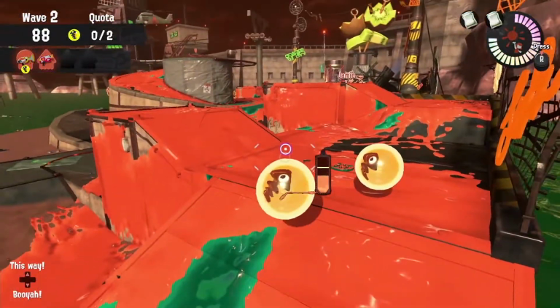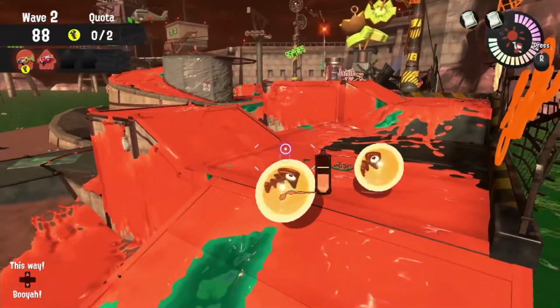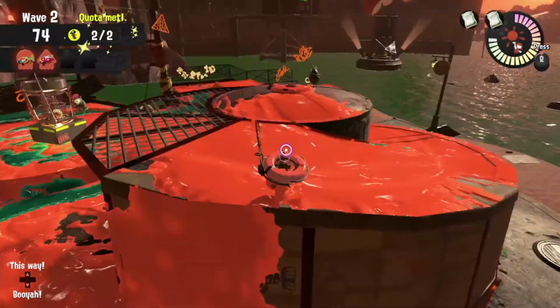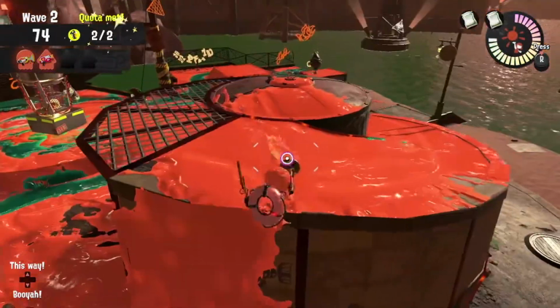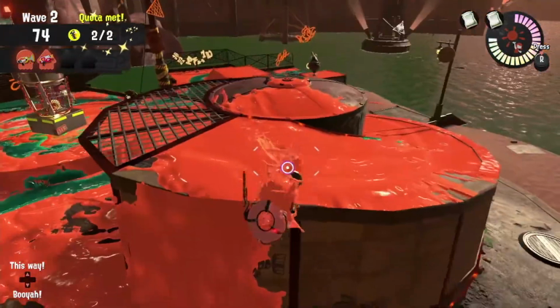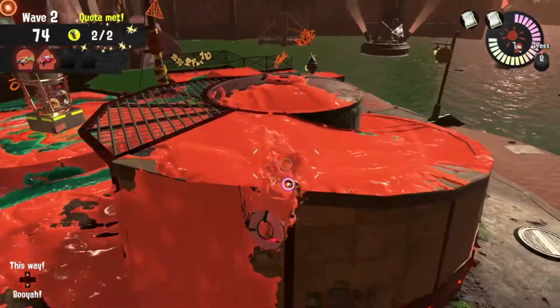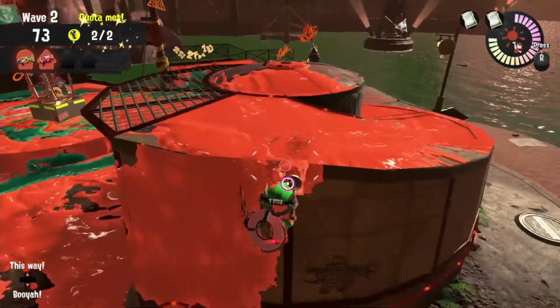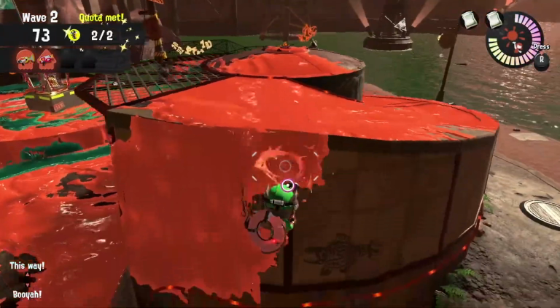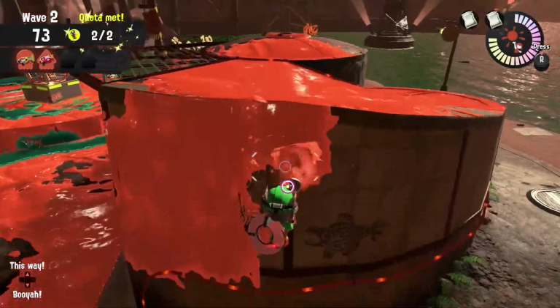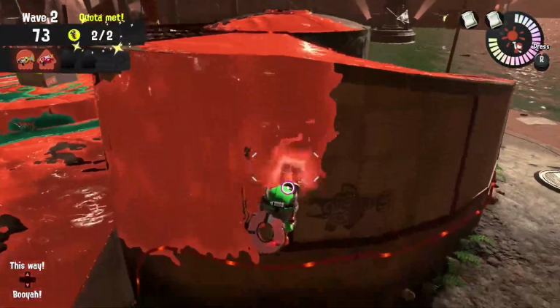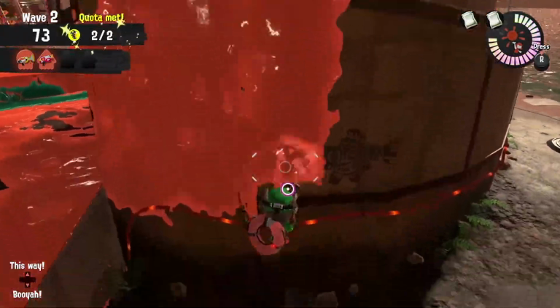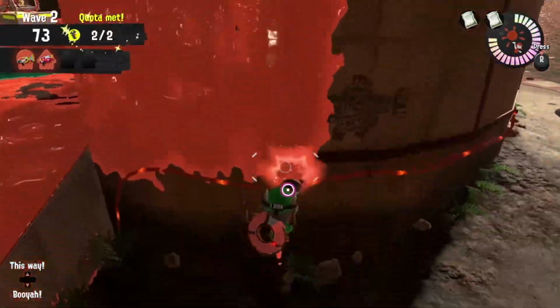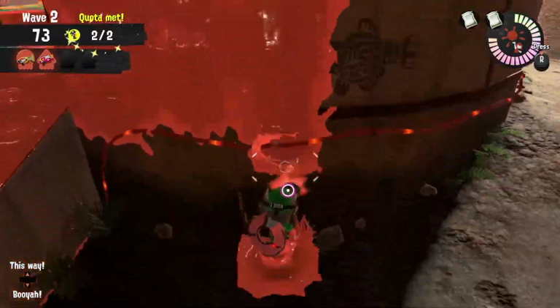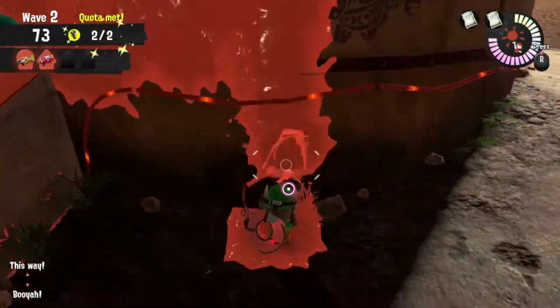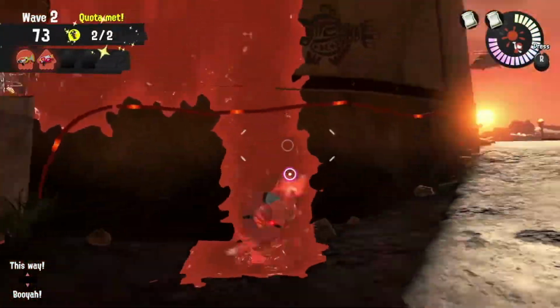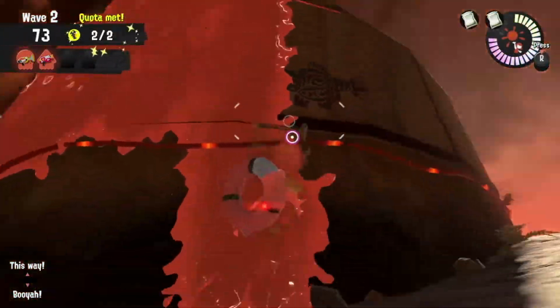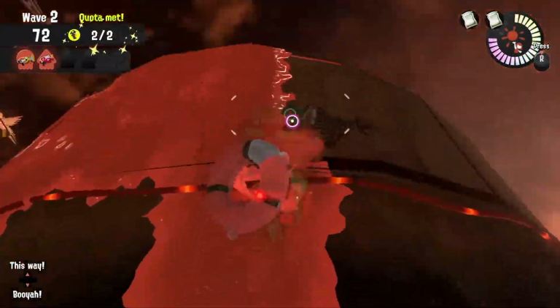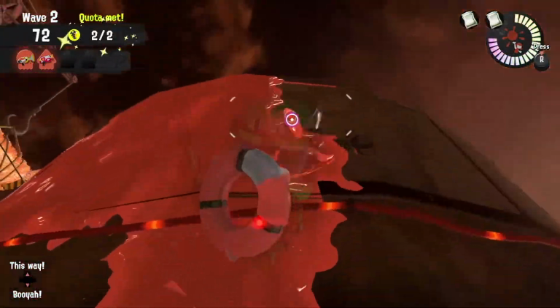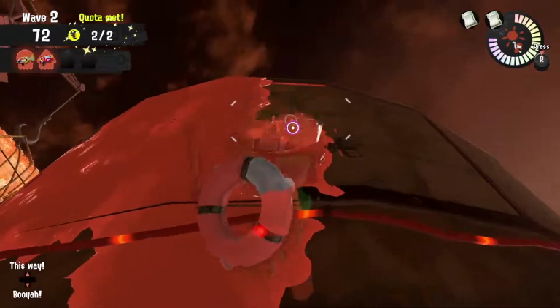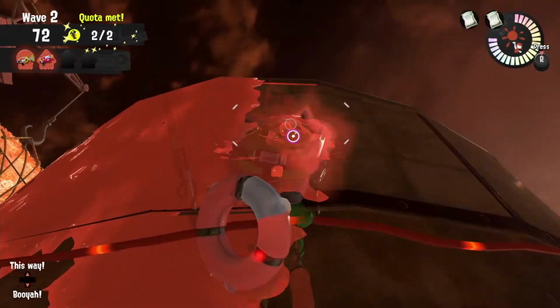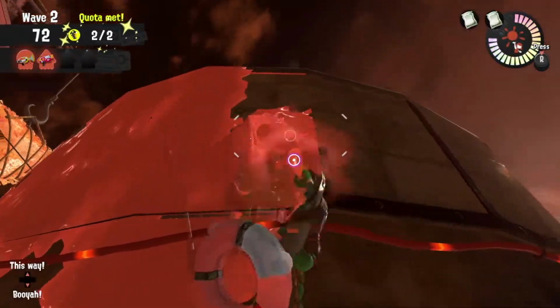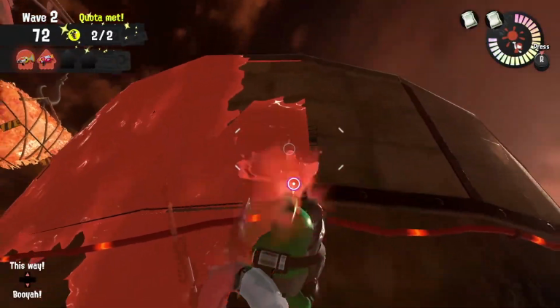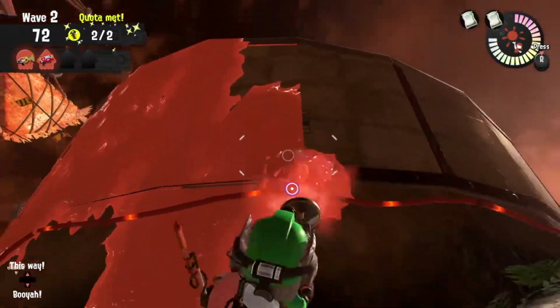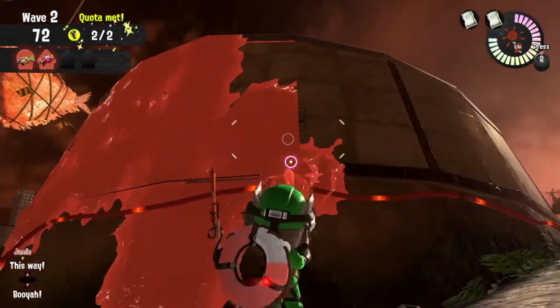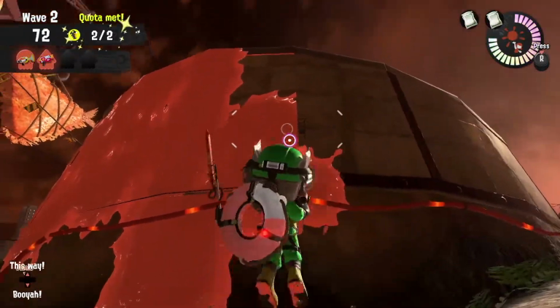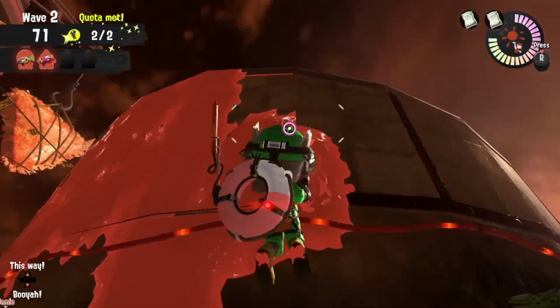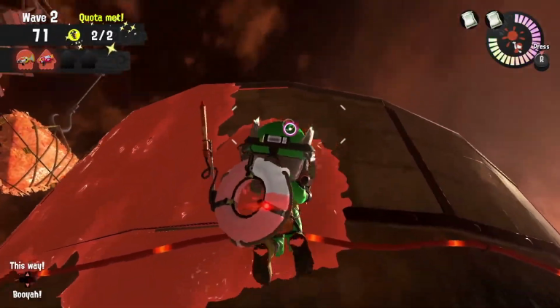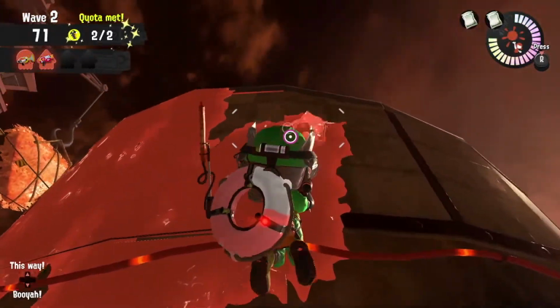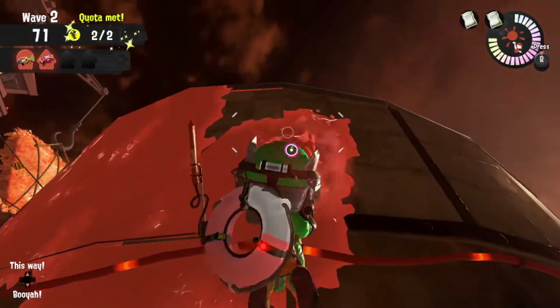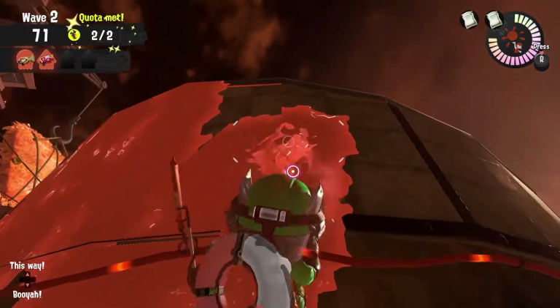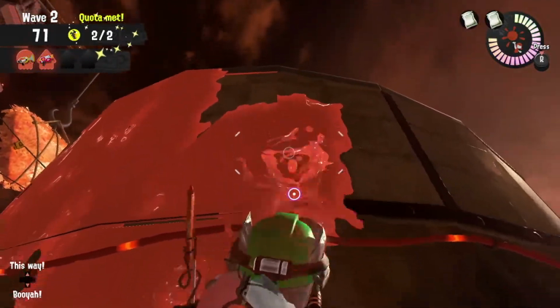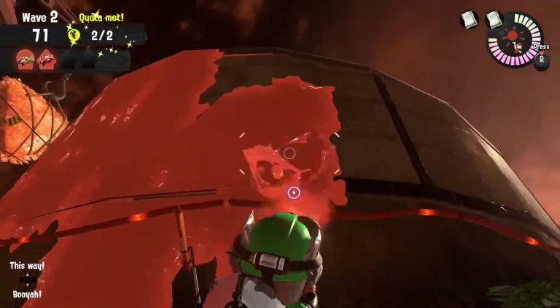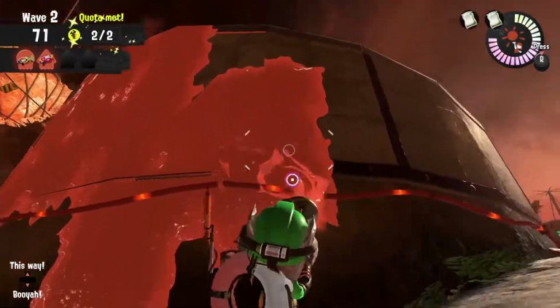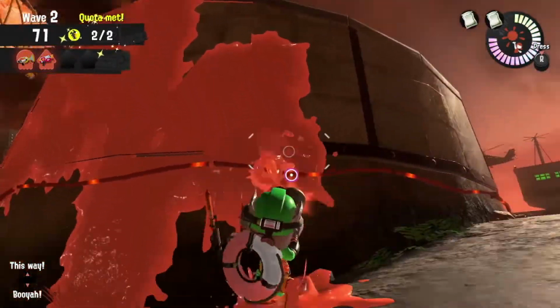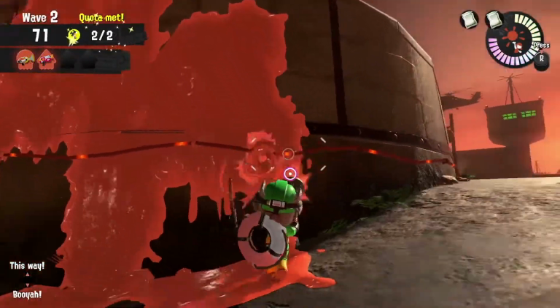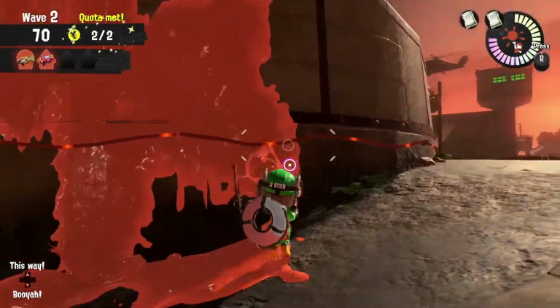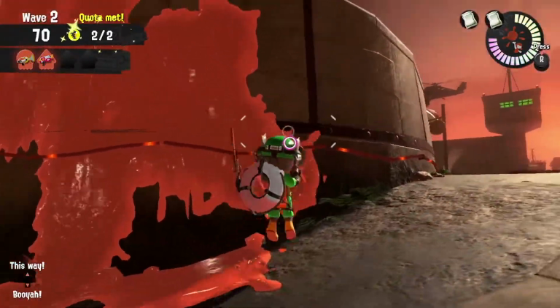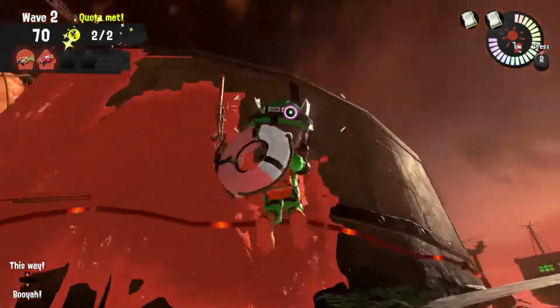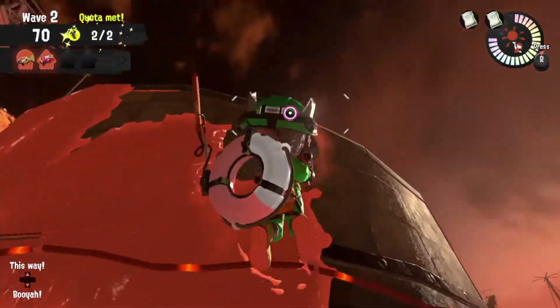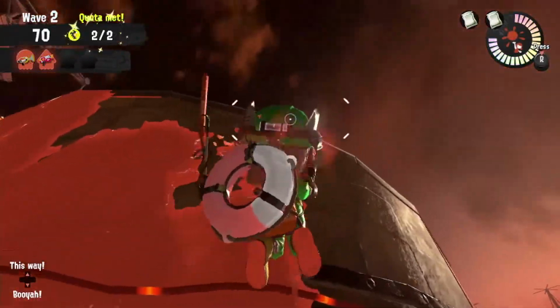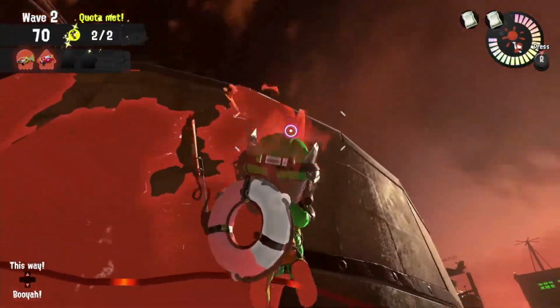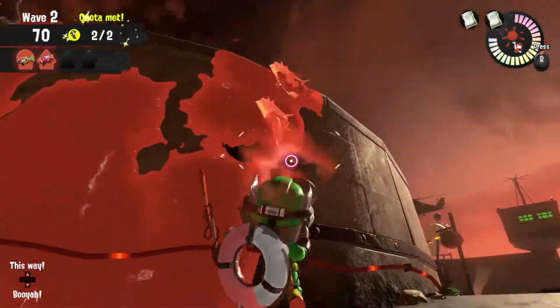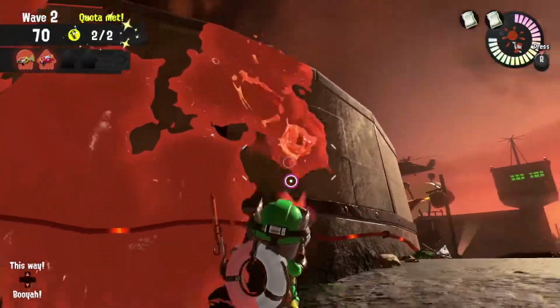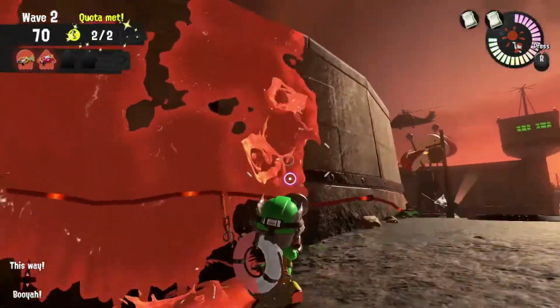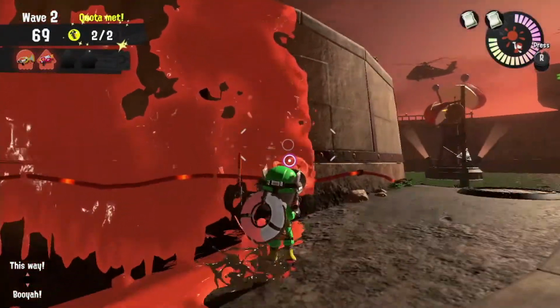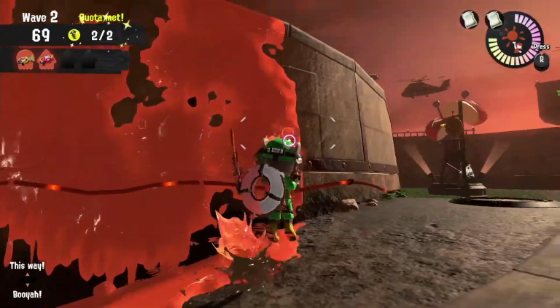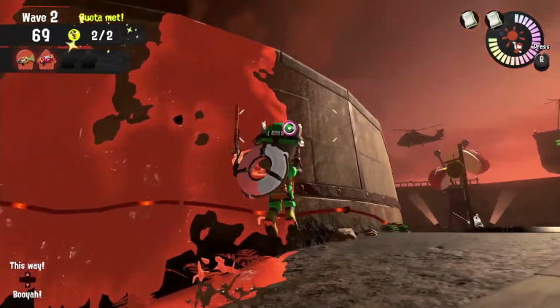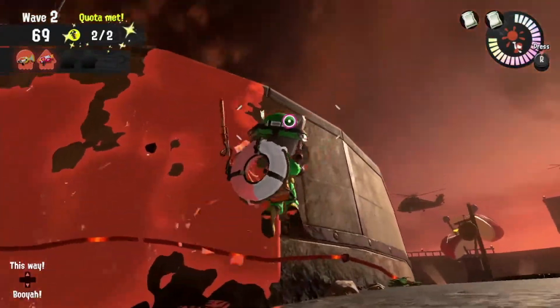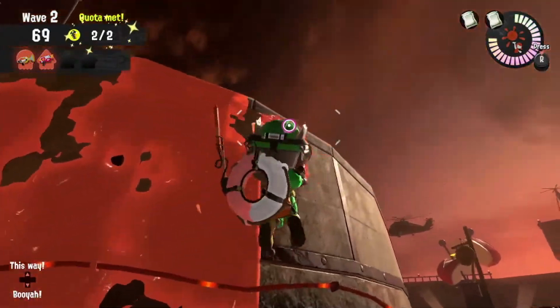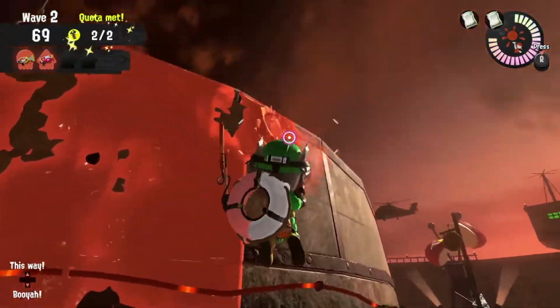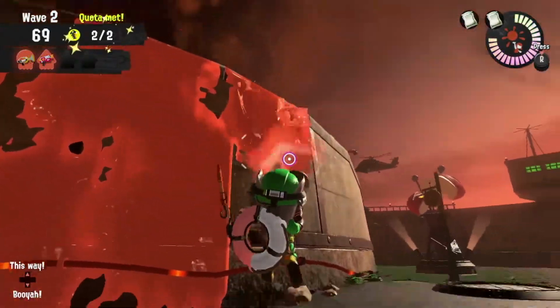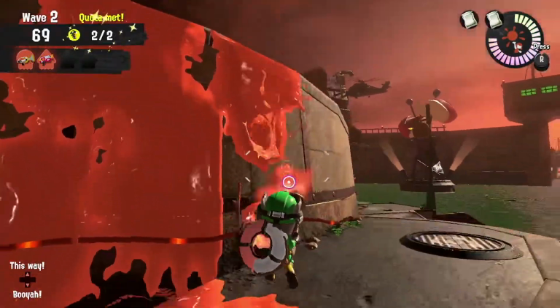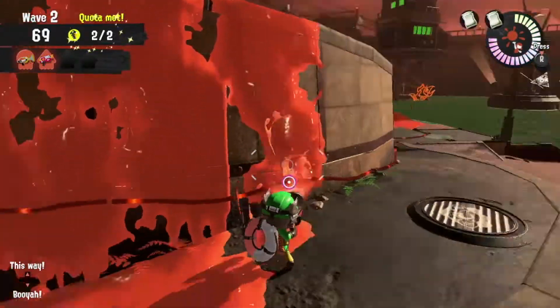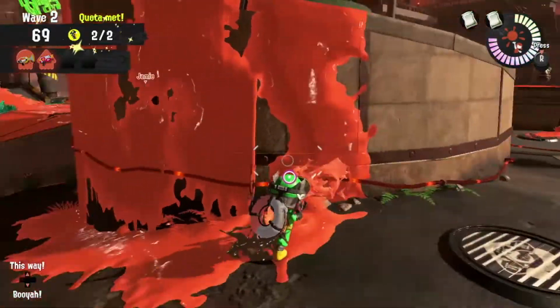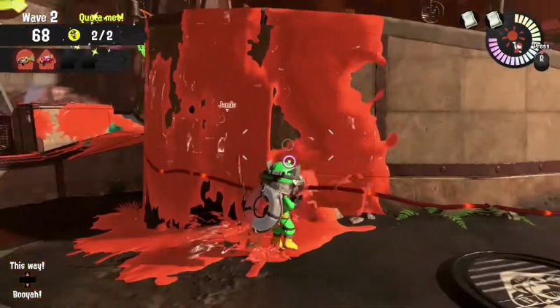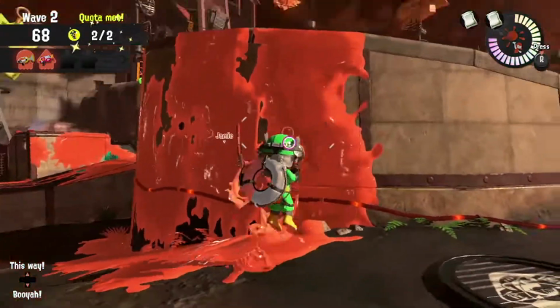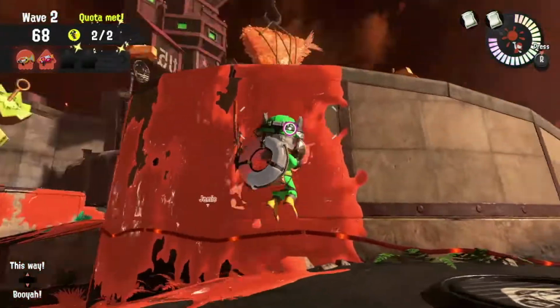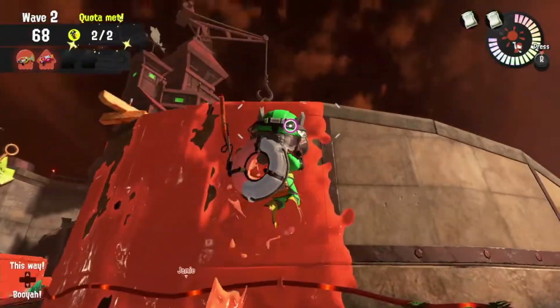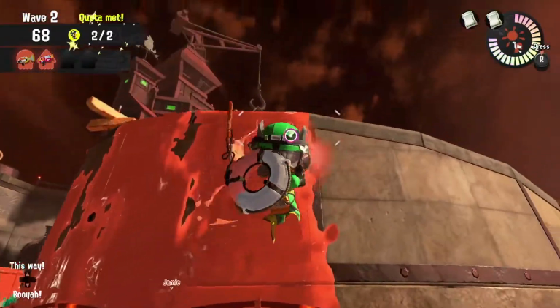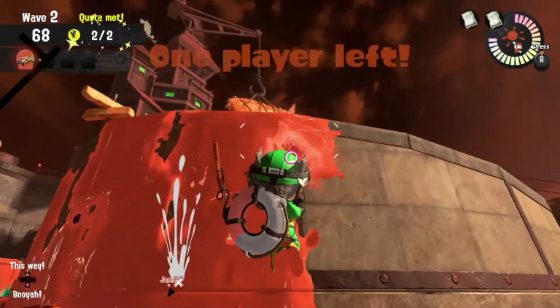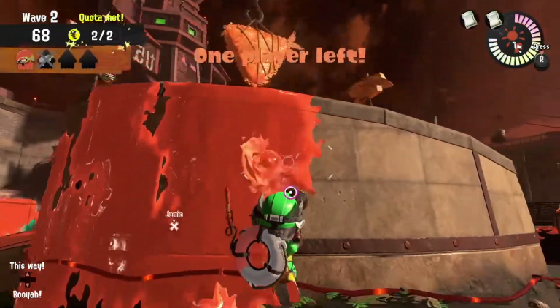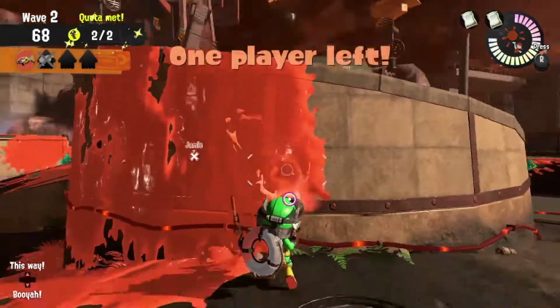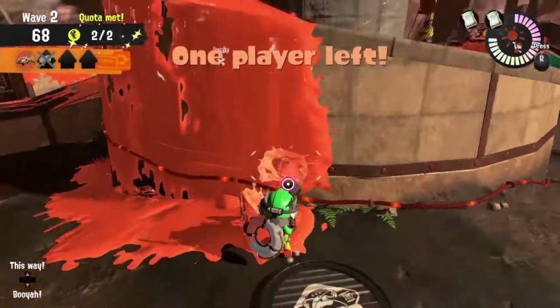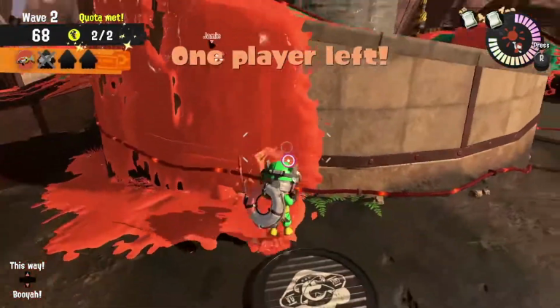I give the Sploosh-O-Matic a Wall Paint score of 6 out of 10. Sure, it flings that ink, but you'll never be able to reach the top of a tower wall.